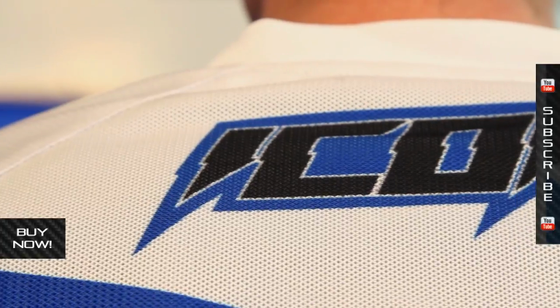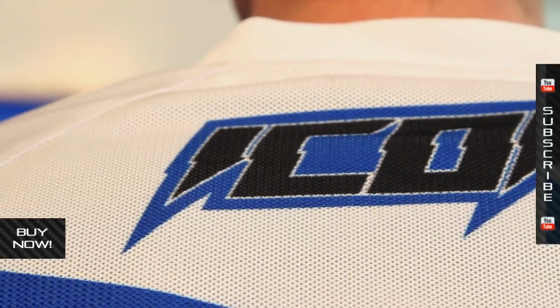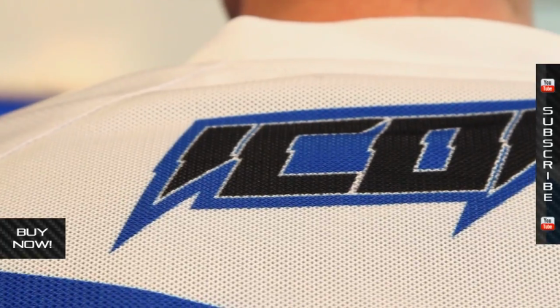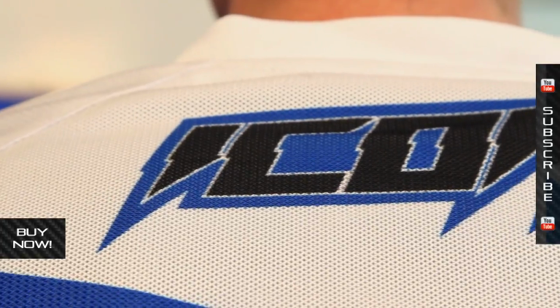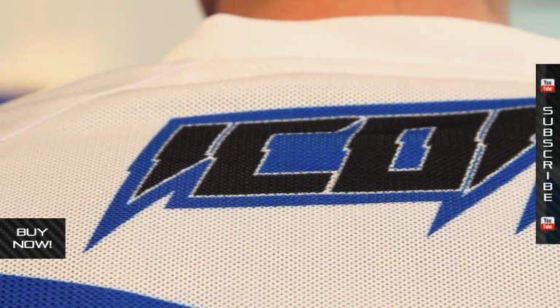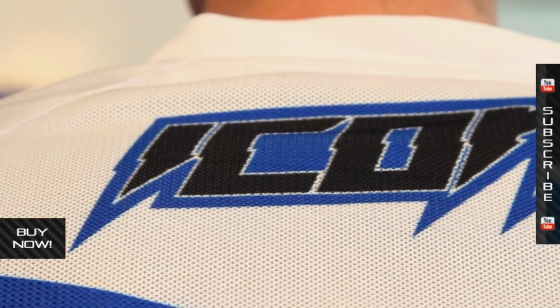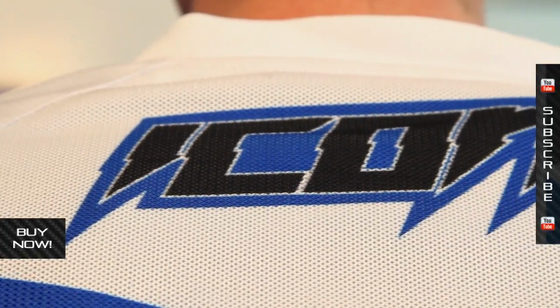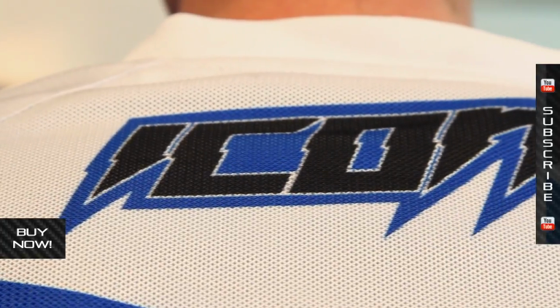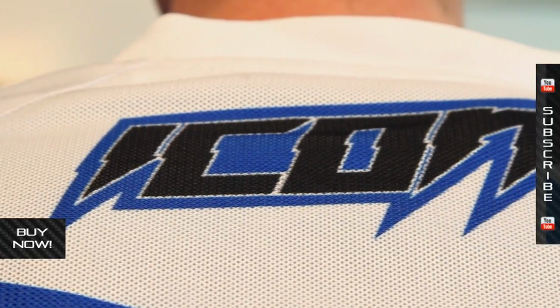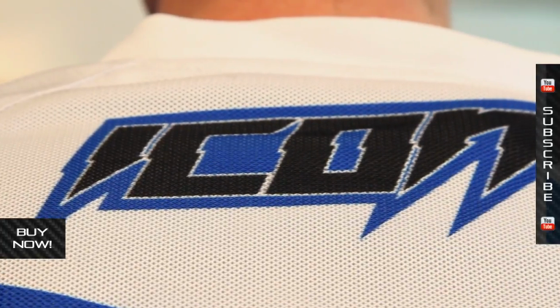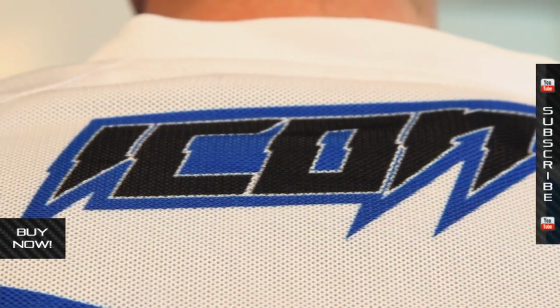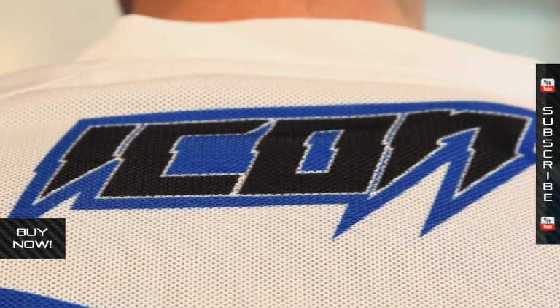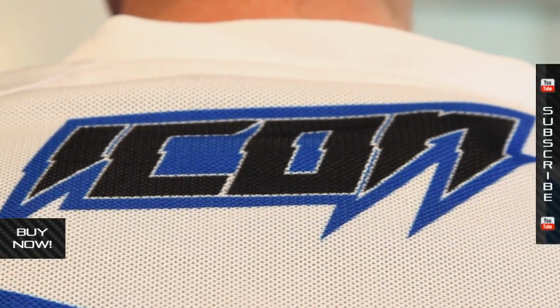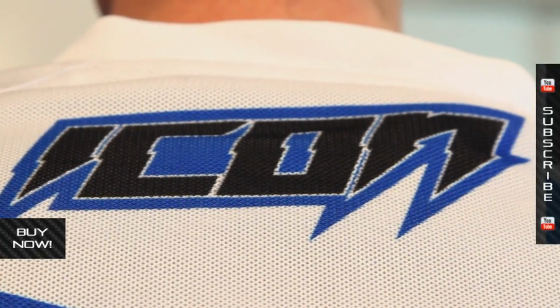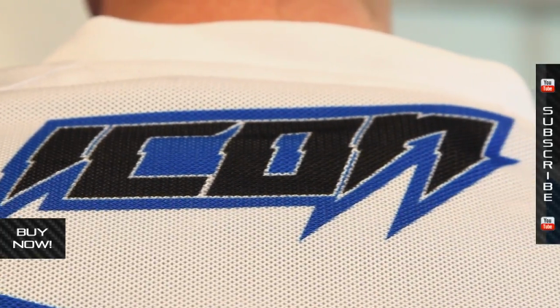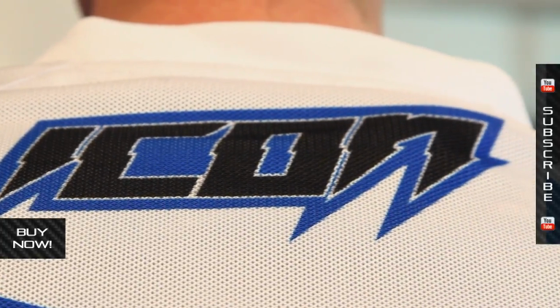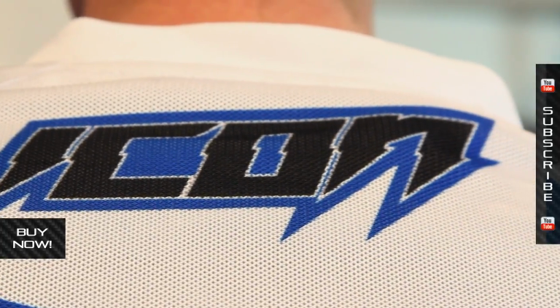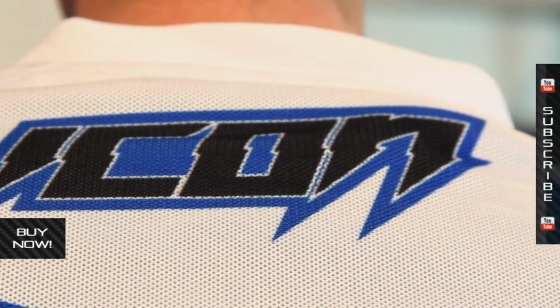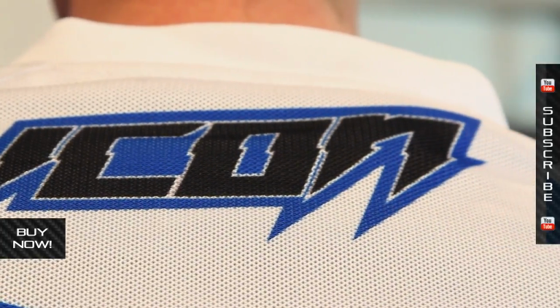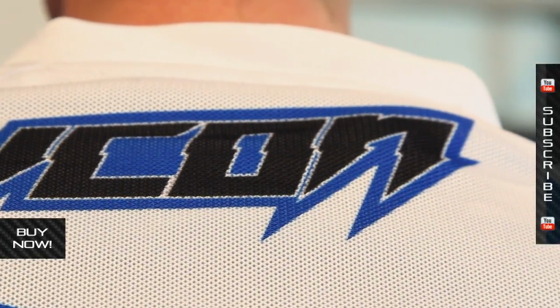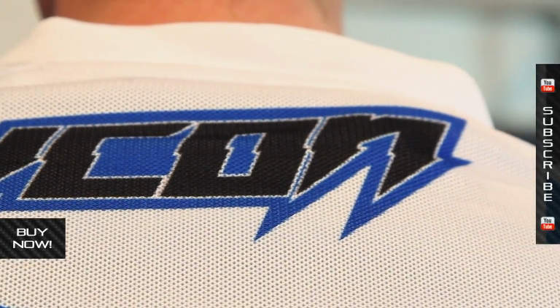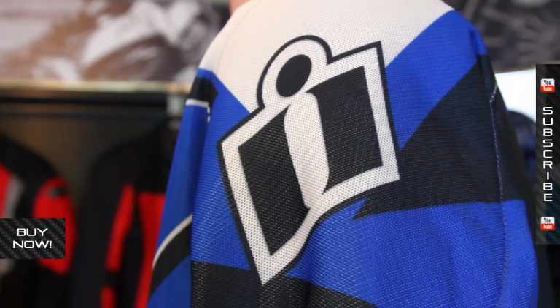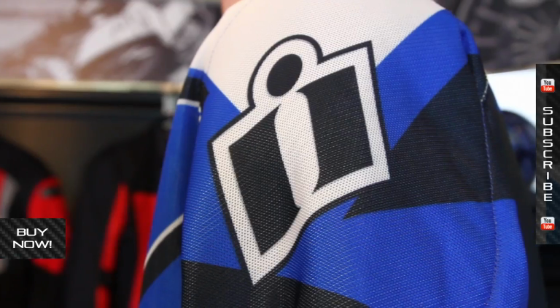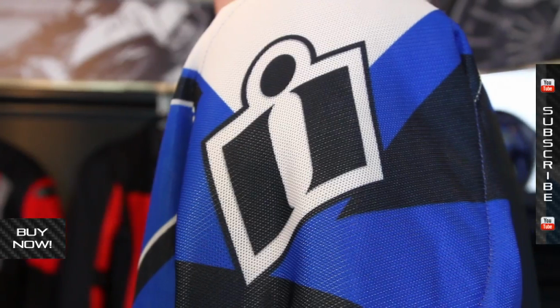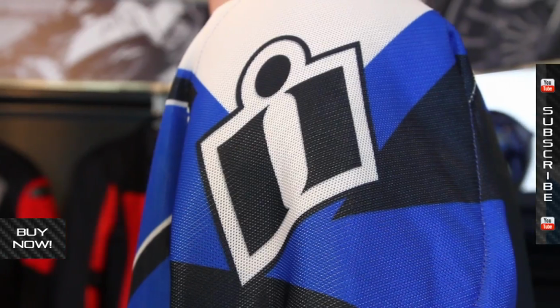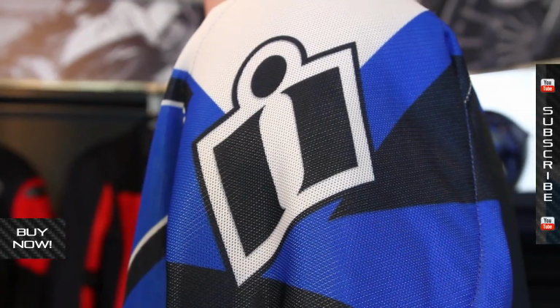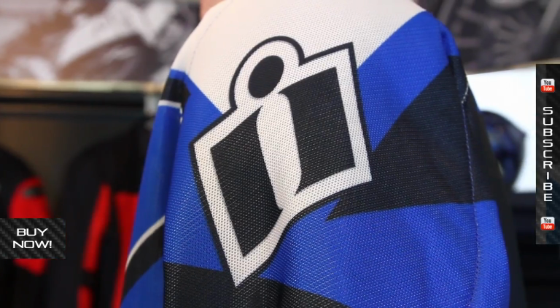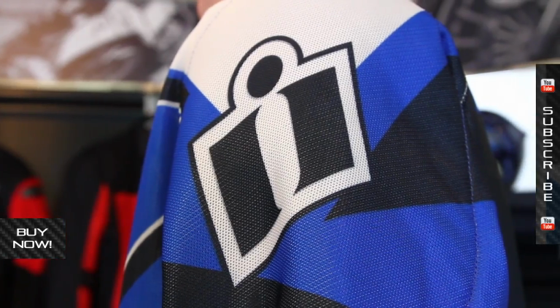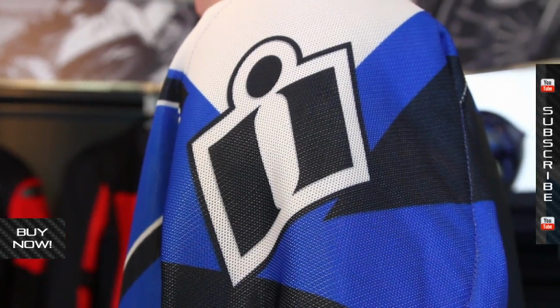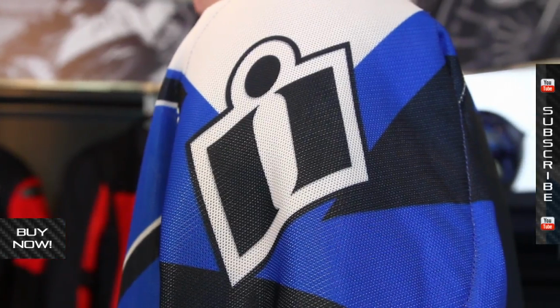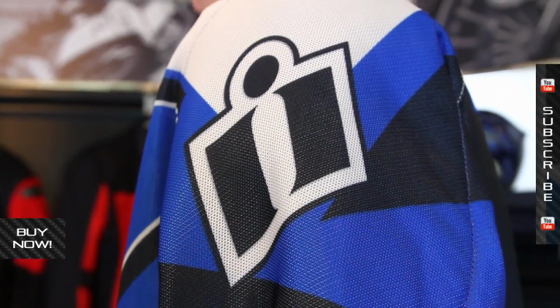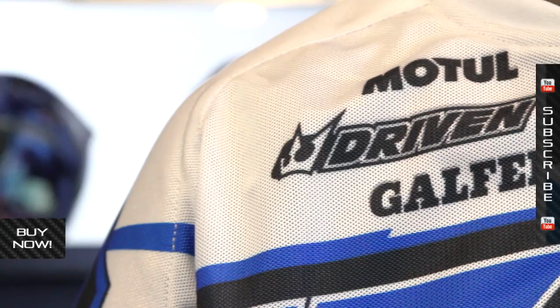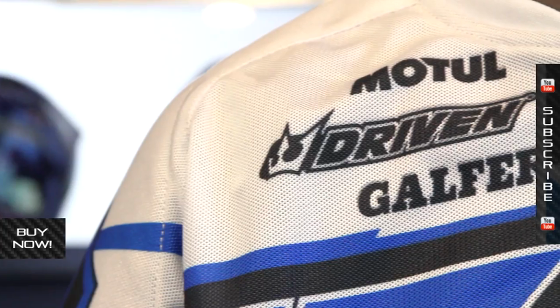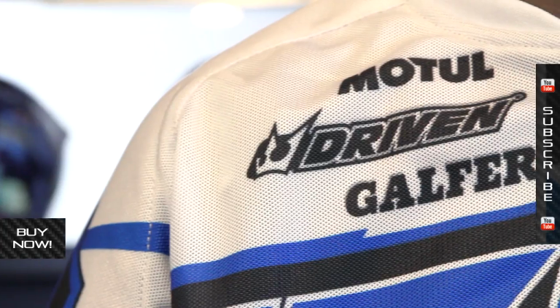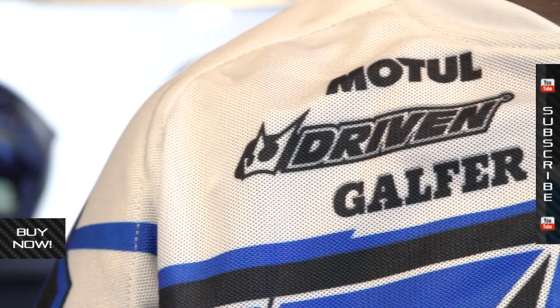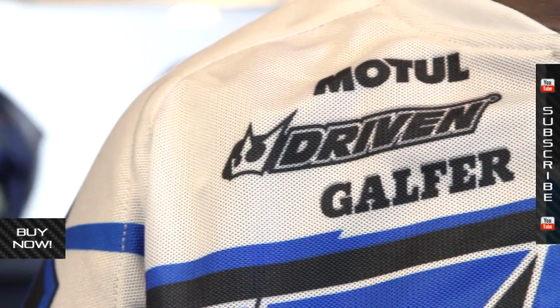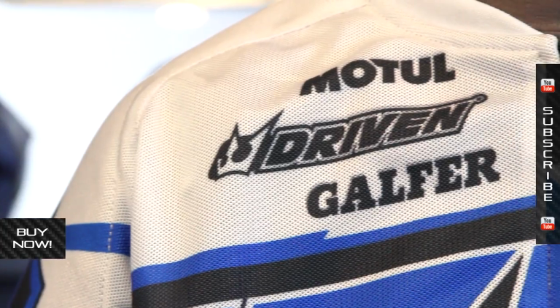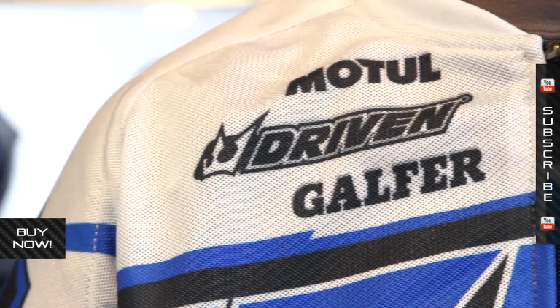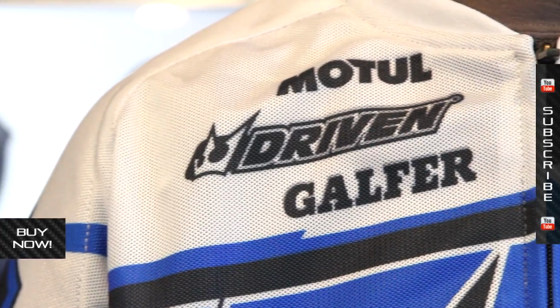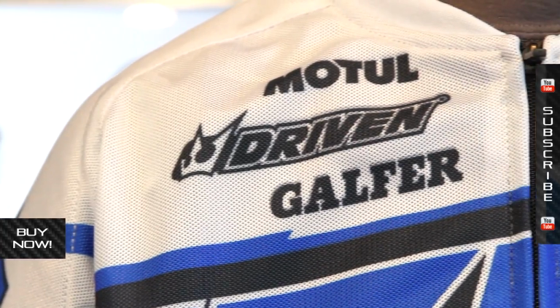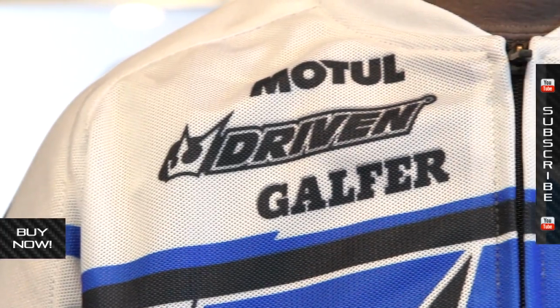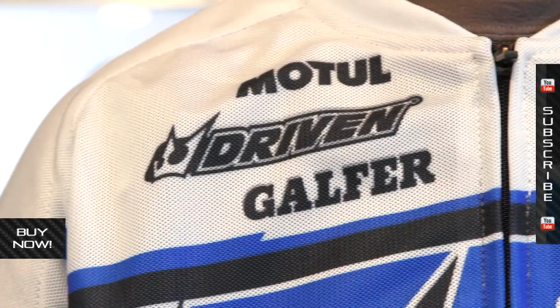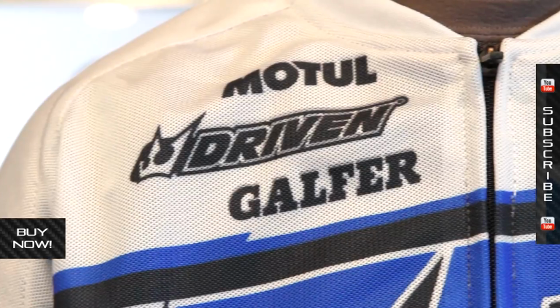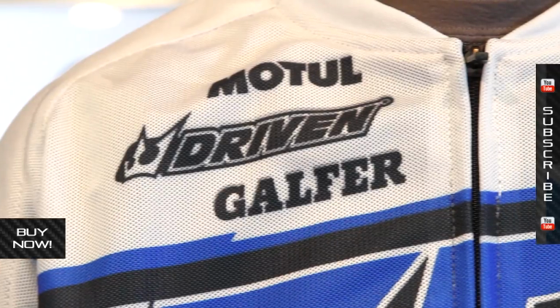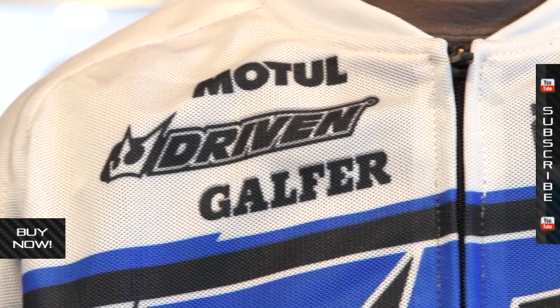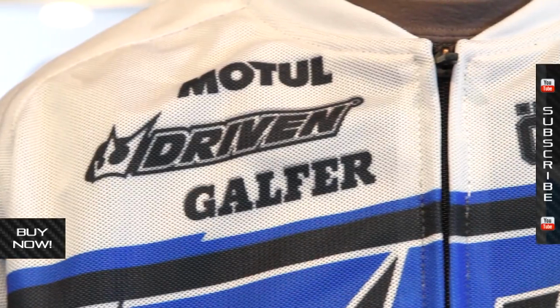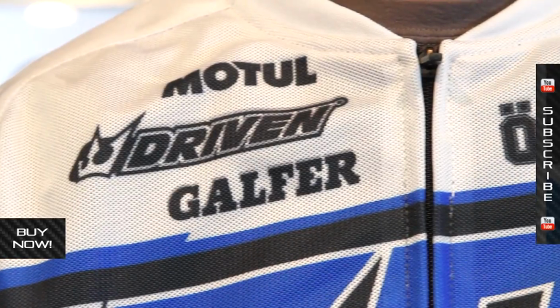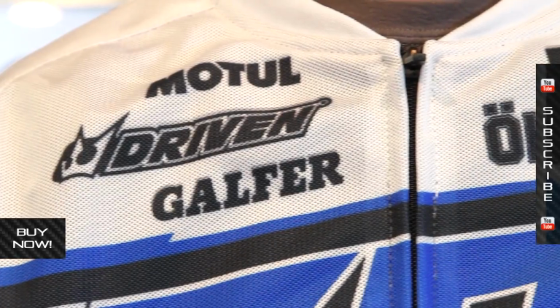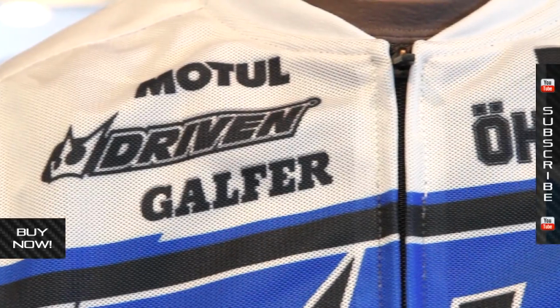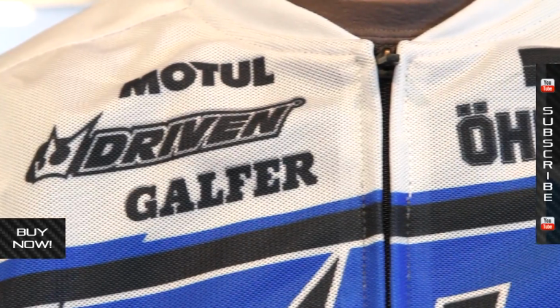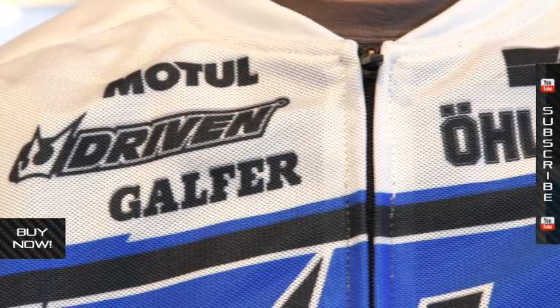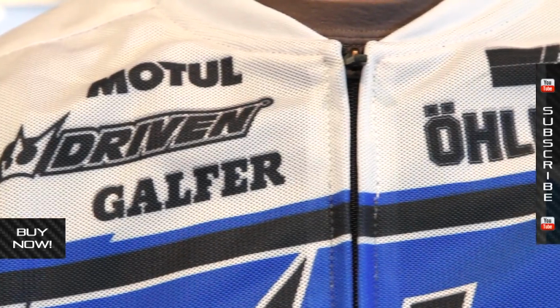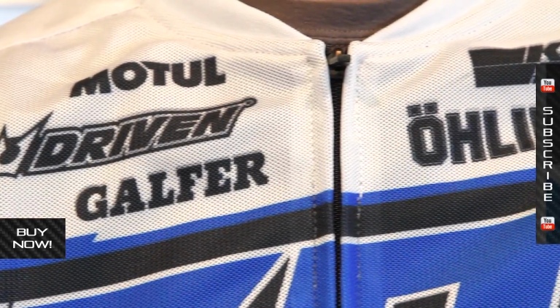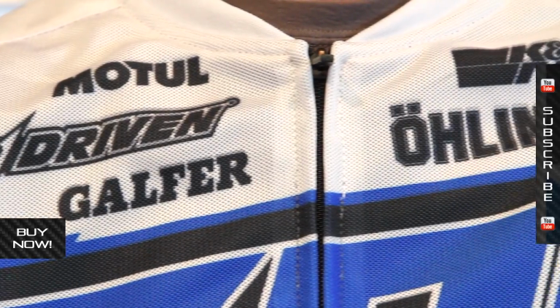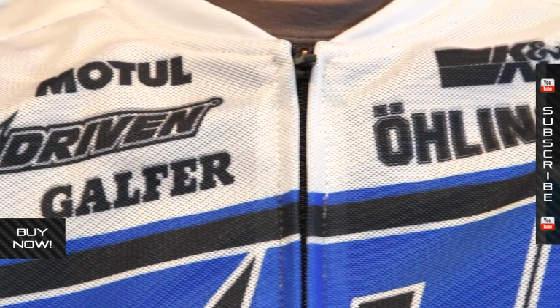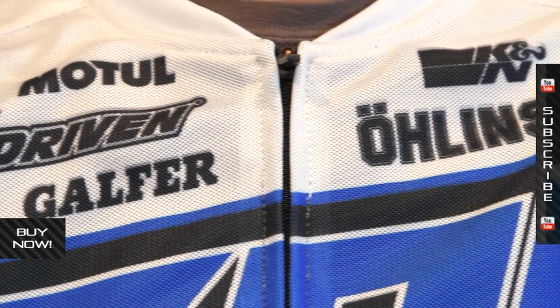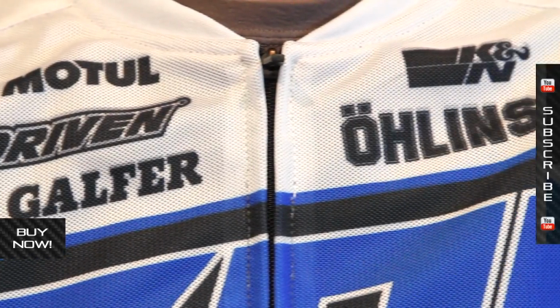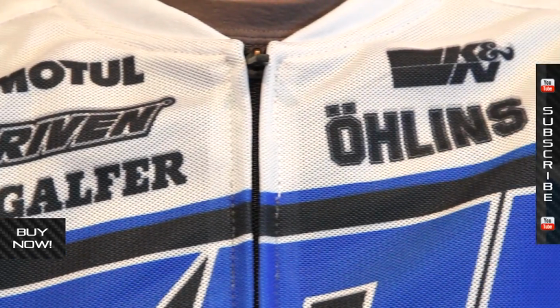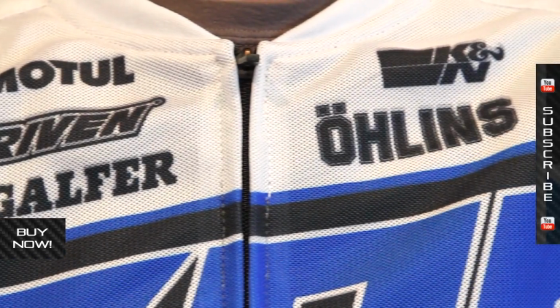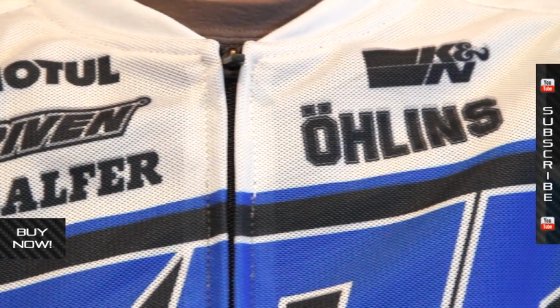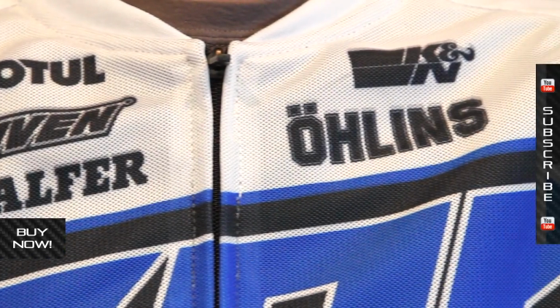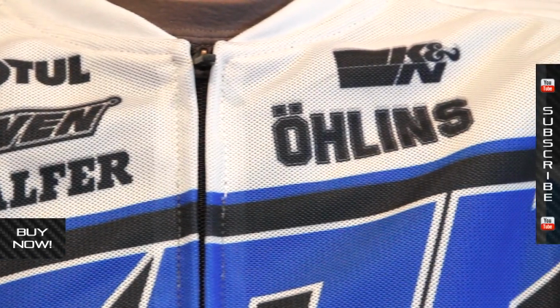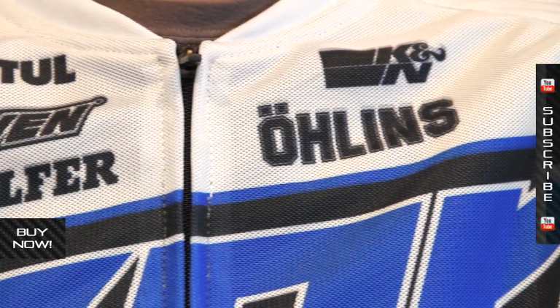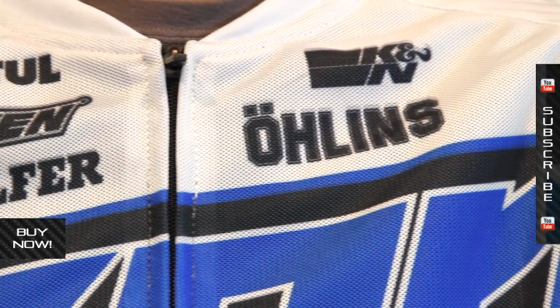You see all these printed graphics — all sublimated stuff. No big heavy badges, no rubber badges anywhere. It's supposed to be as minimalist as possible.